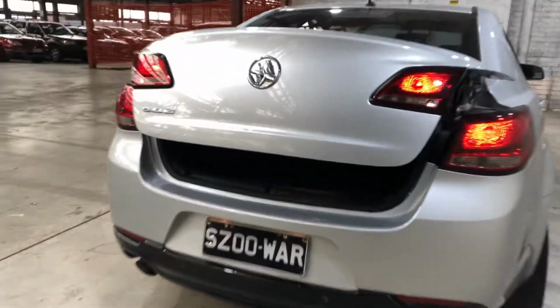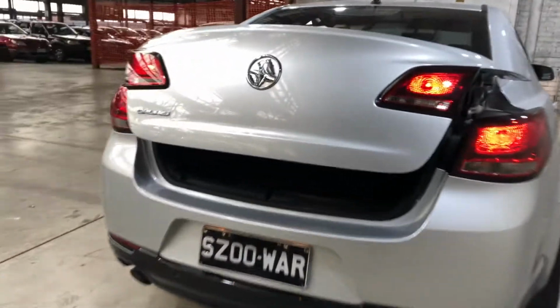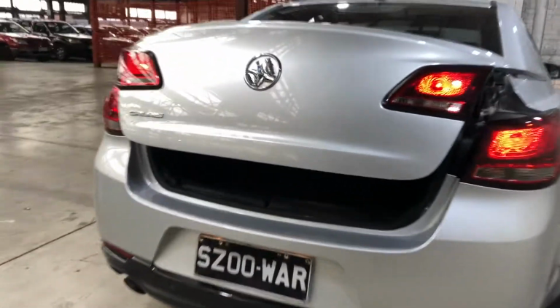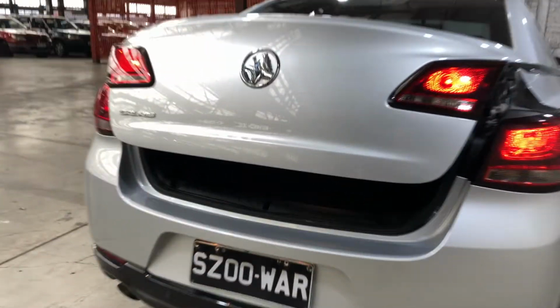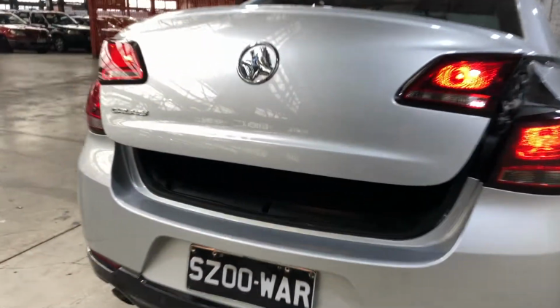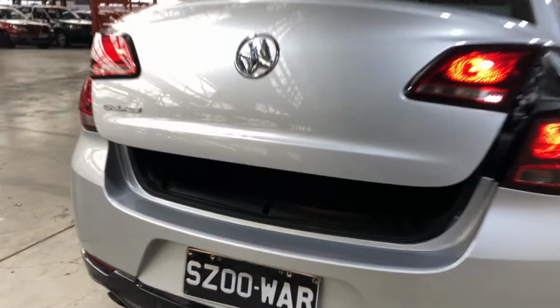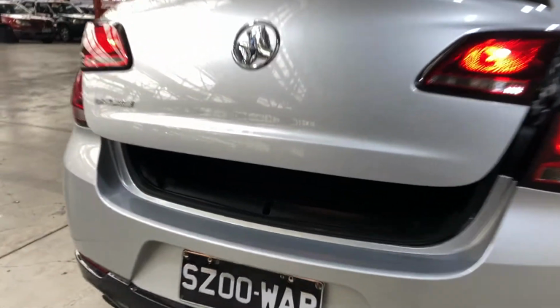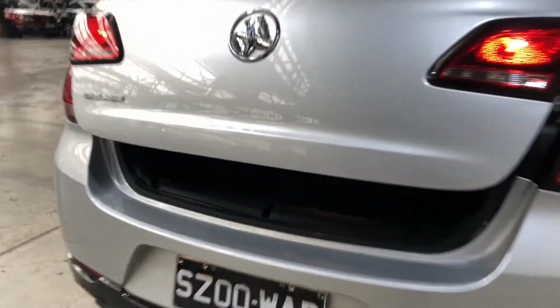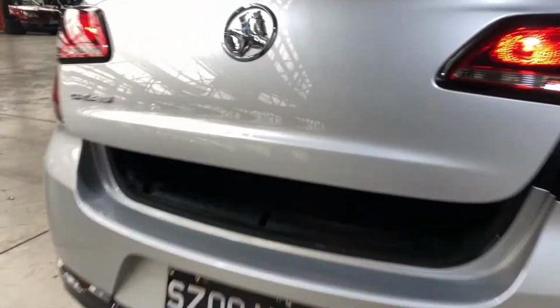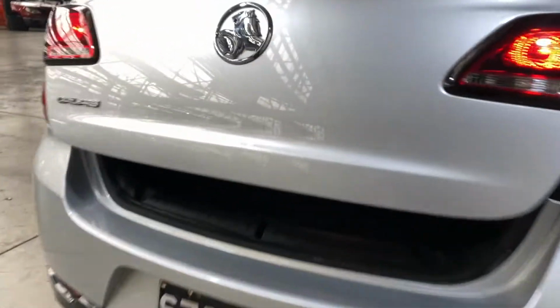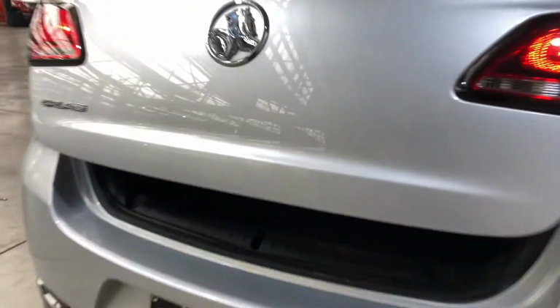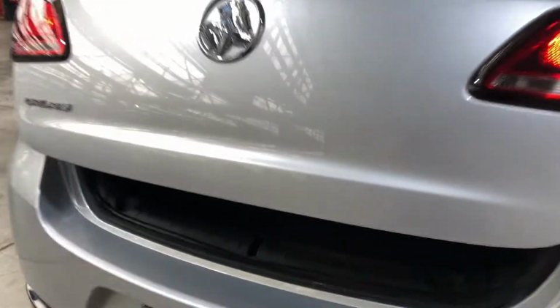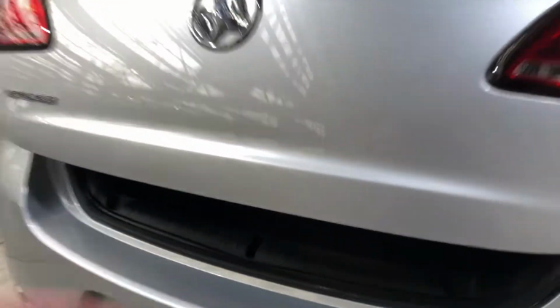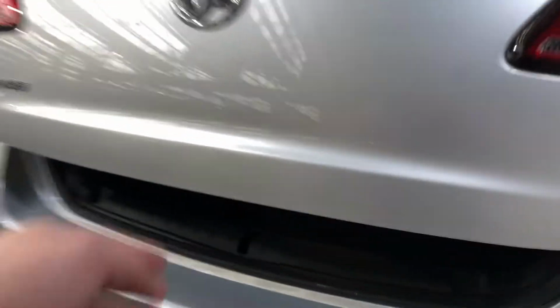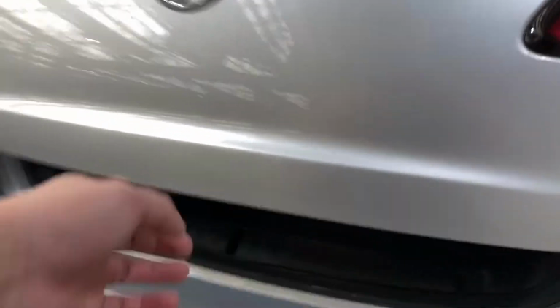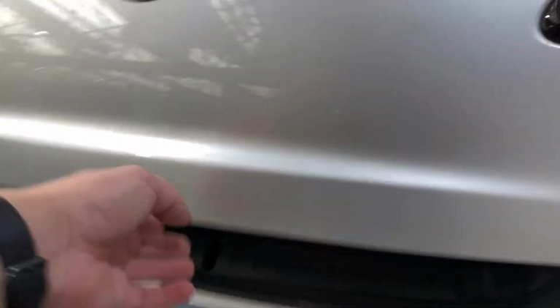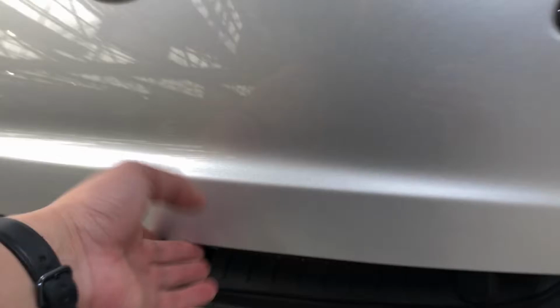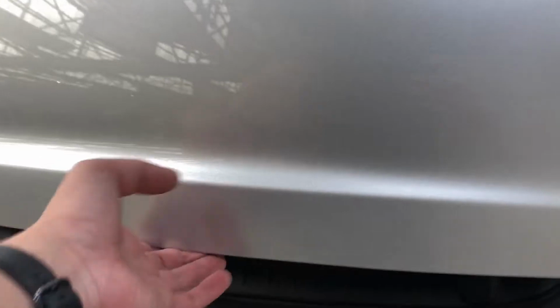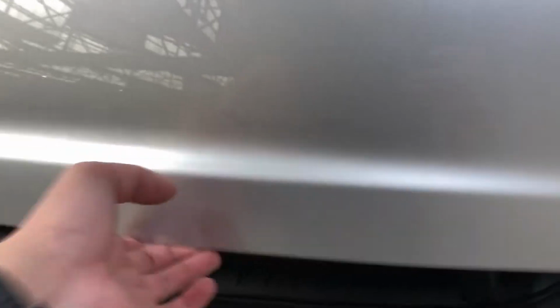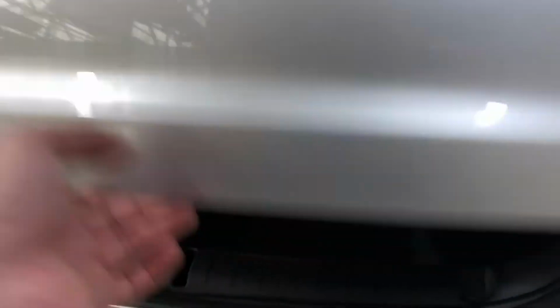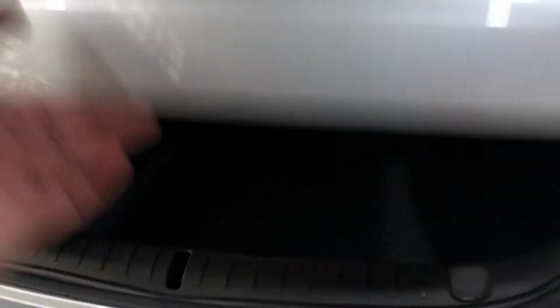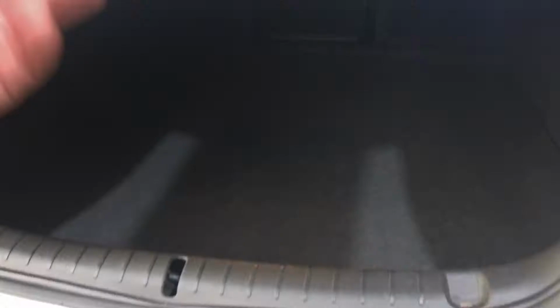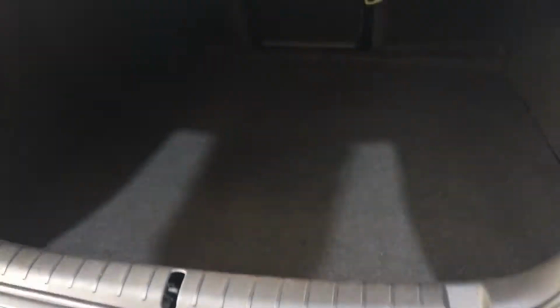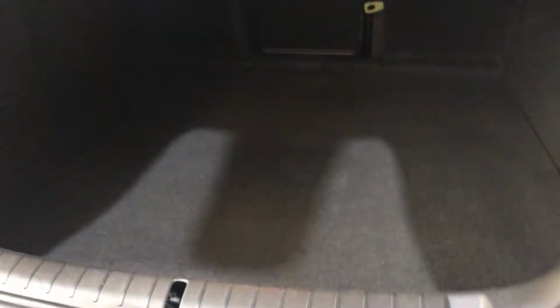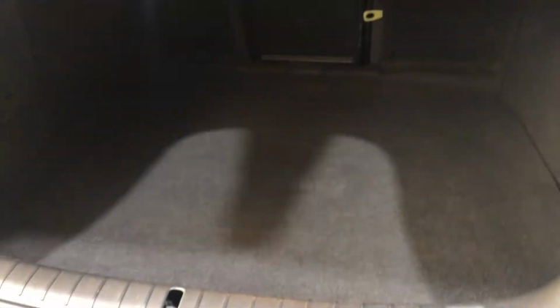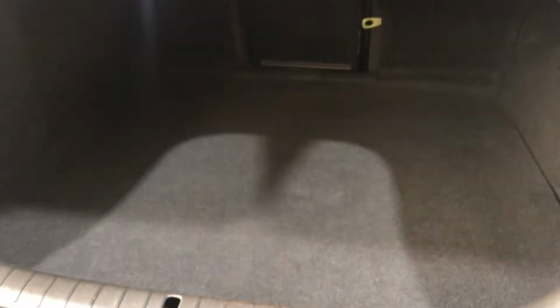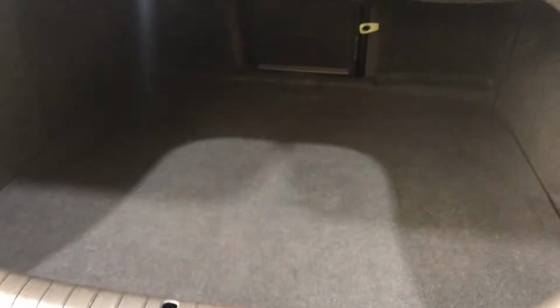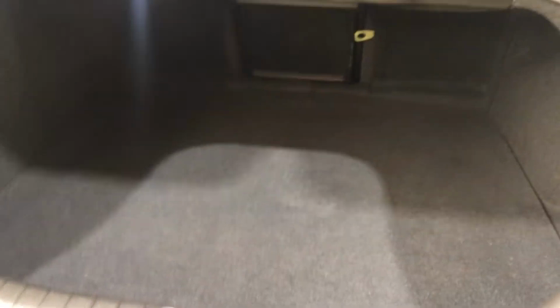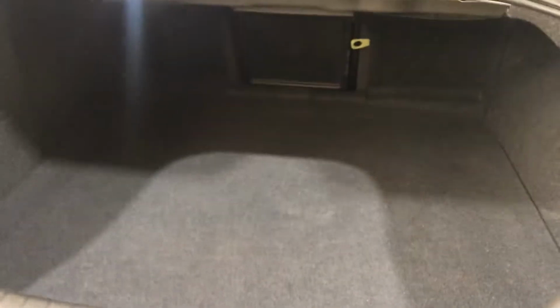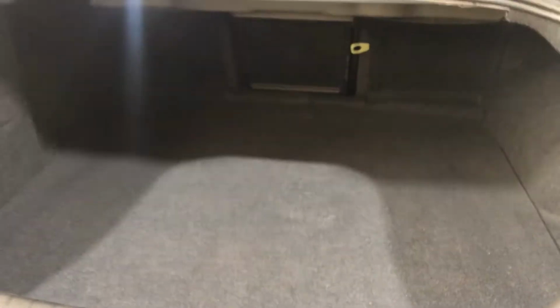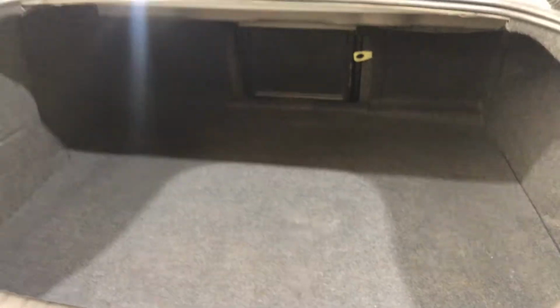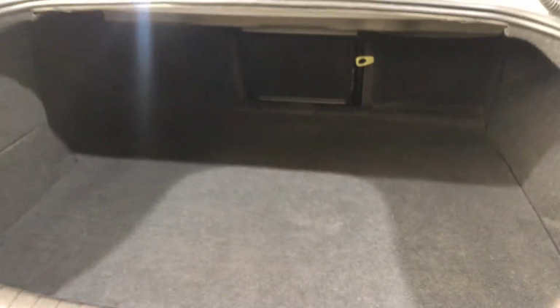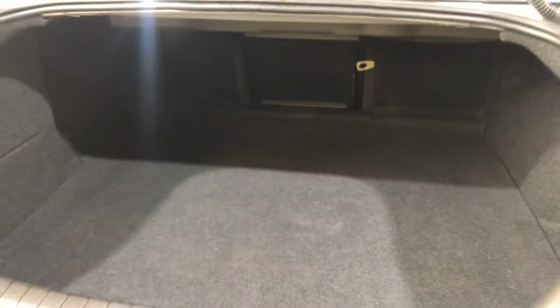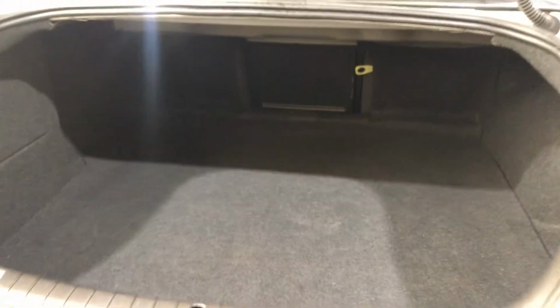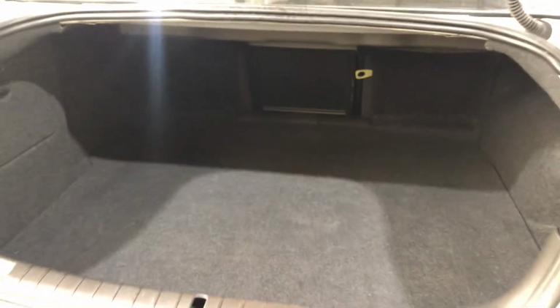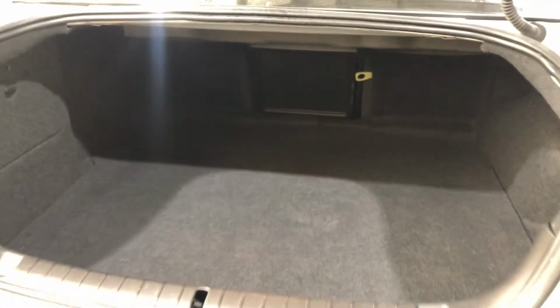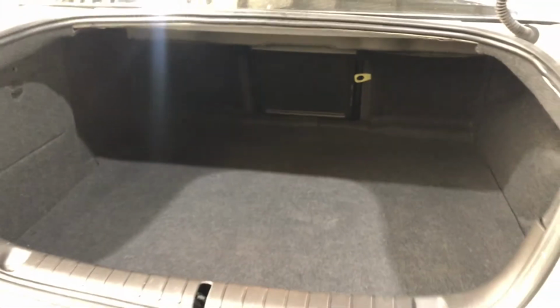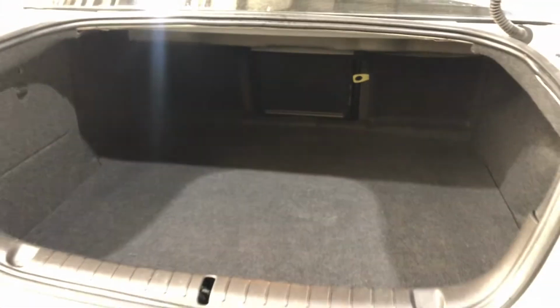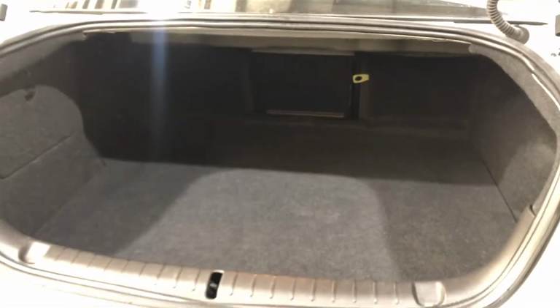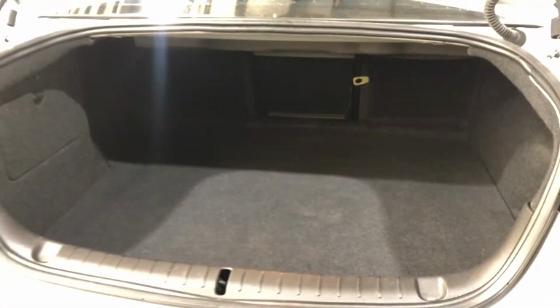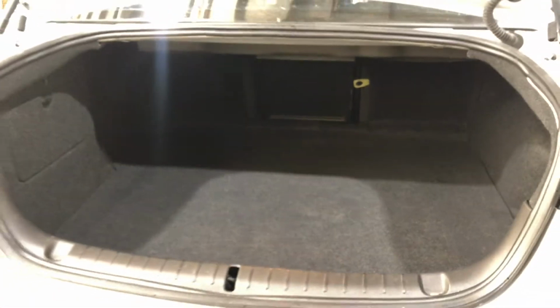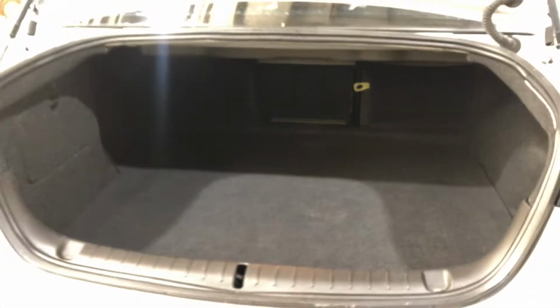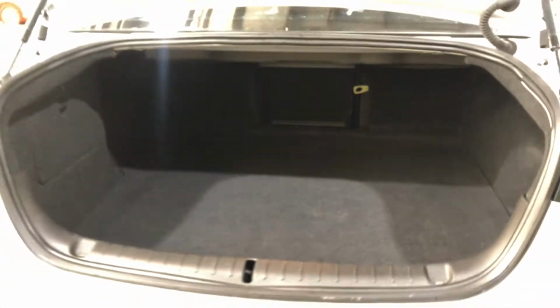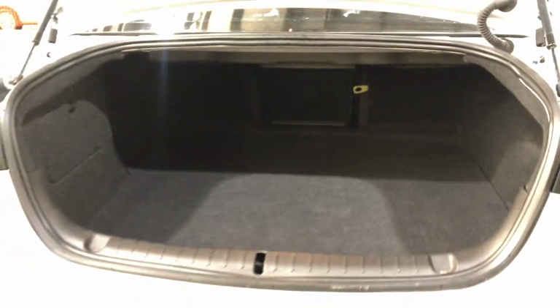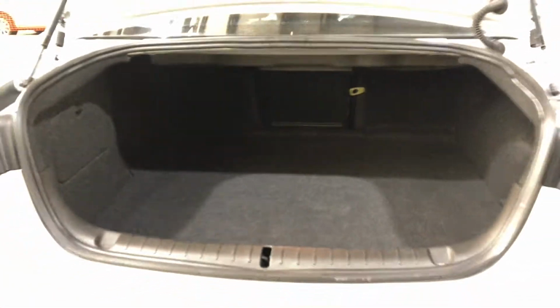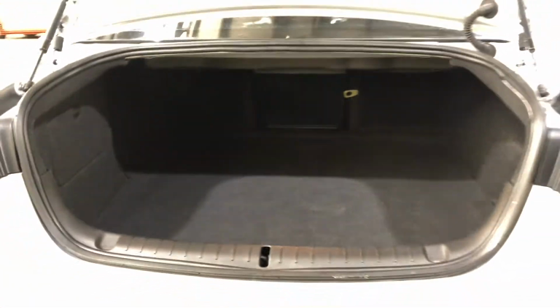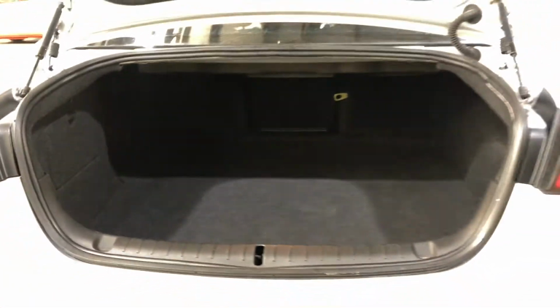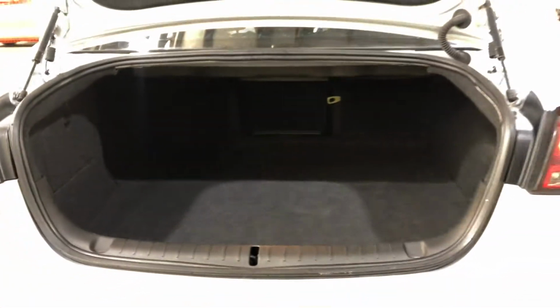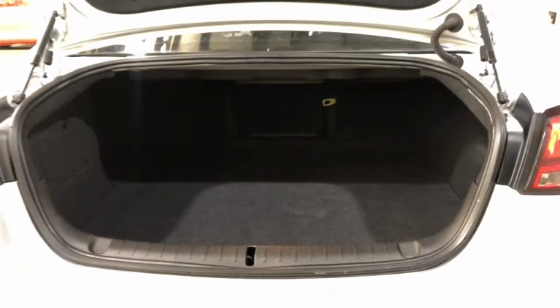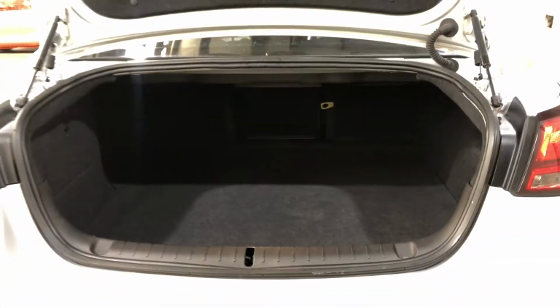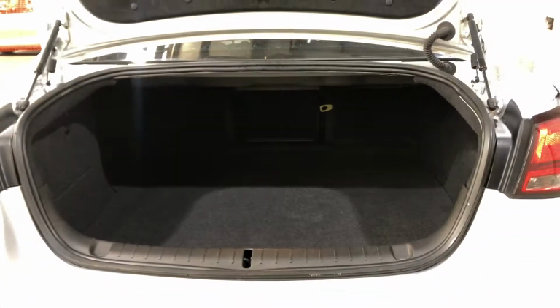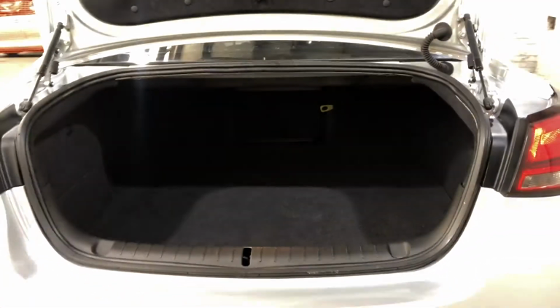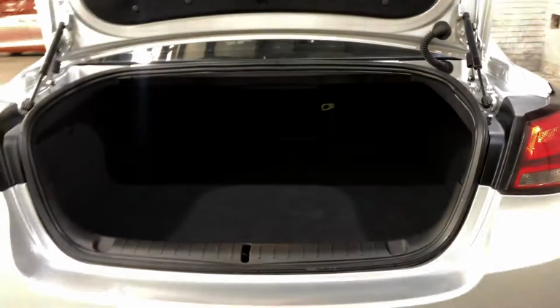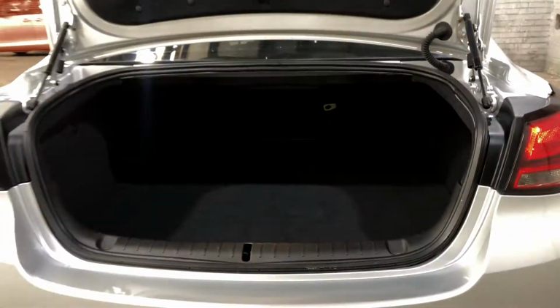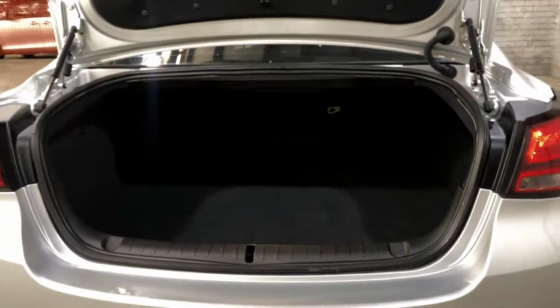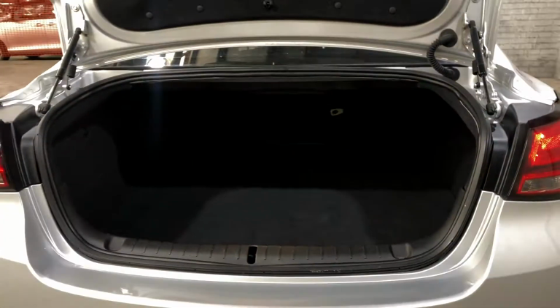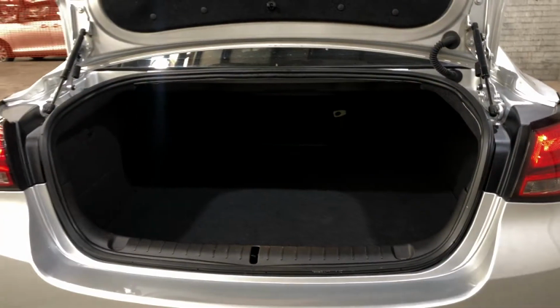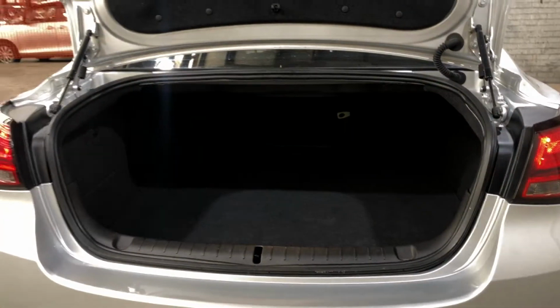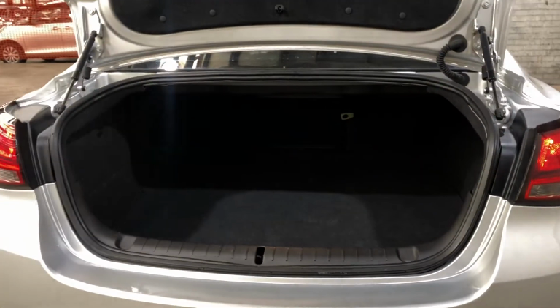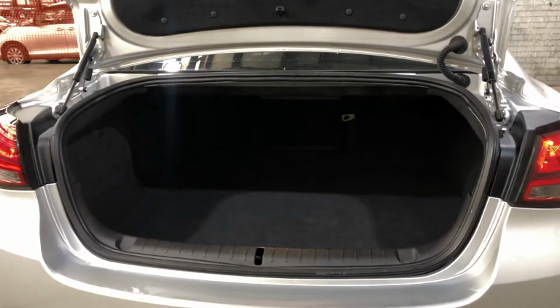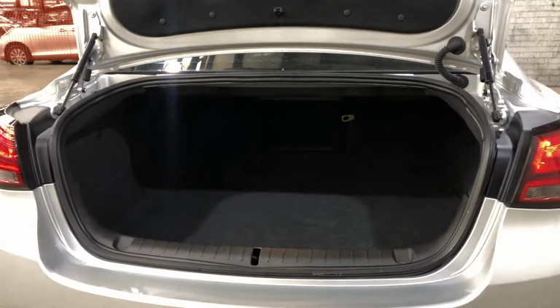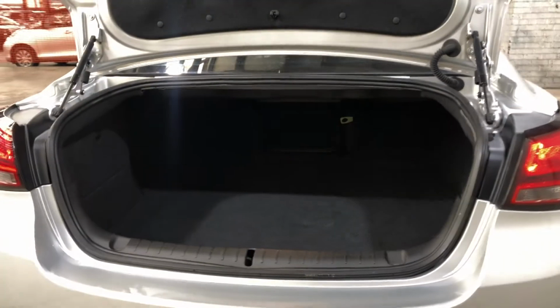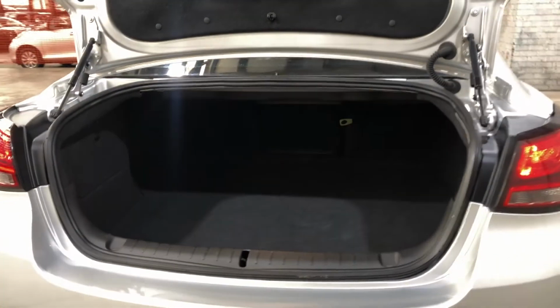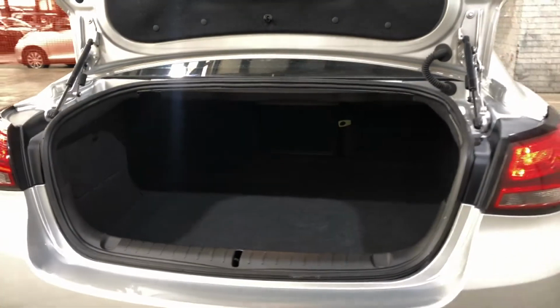As we jump inside the boot, being a full-size family sedan, you know you're going to get plenty of boot space at the back.